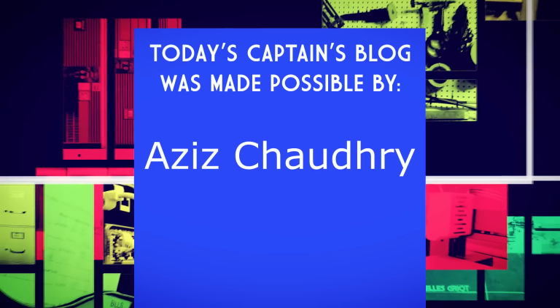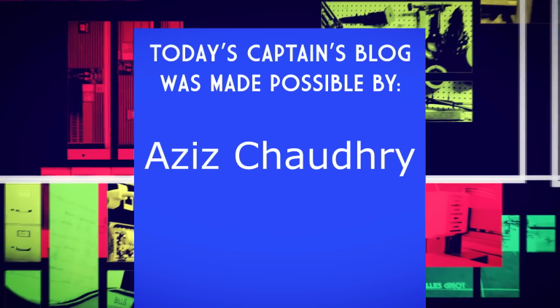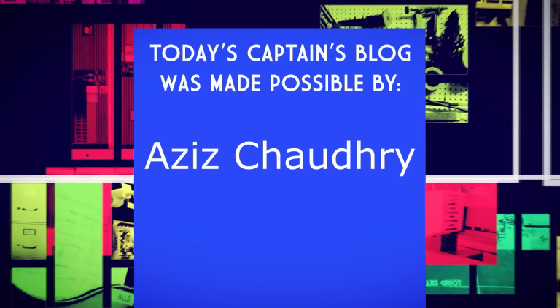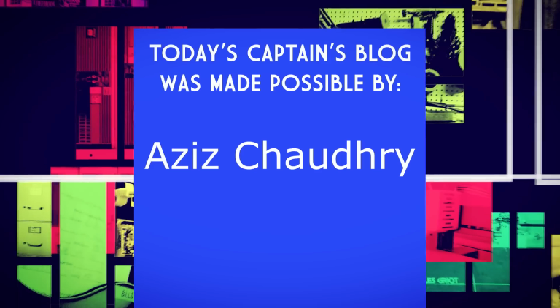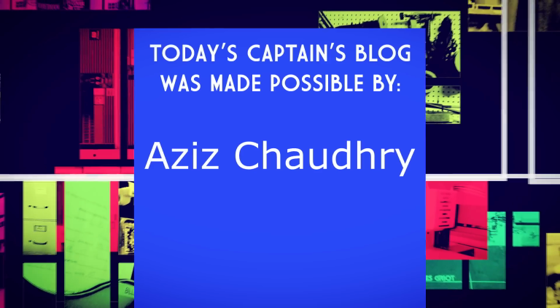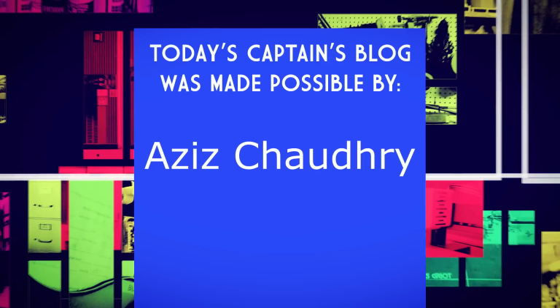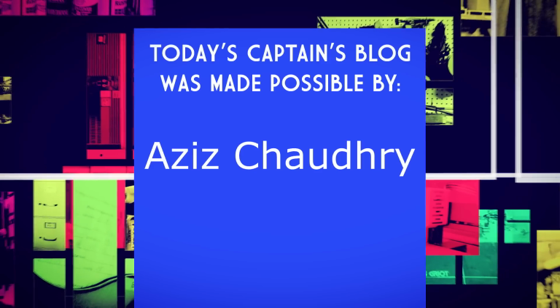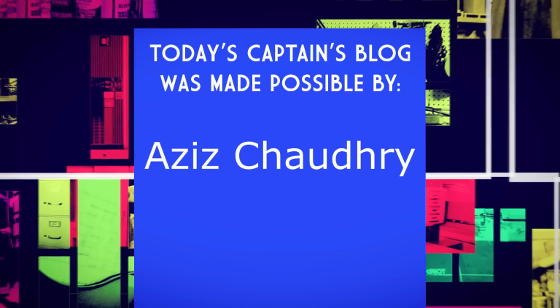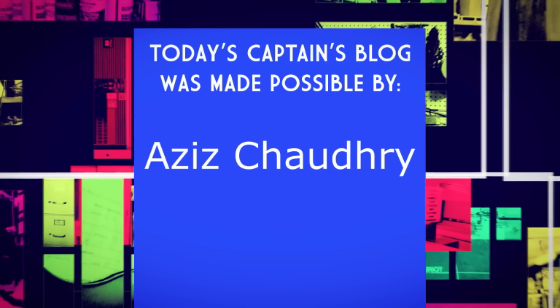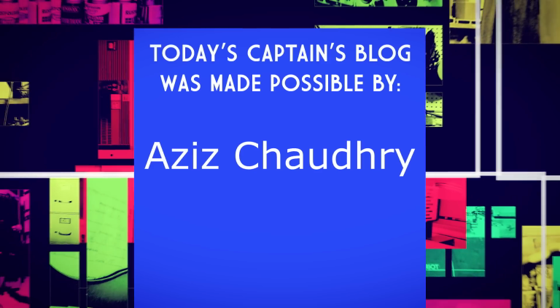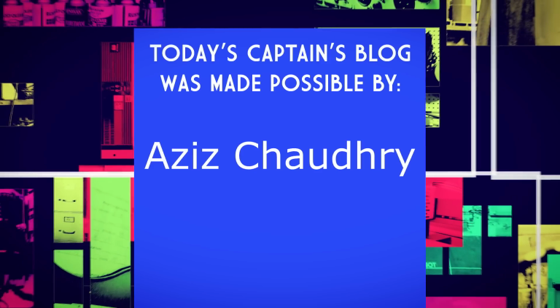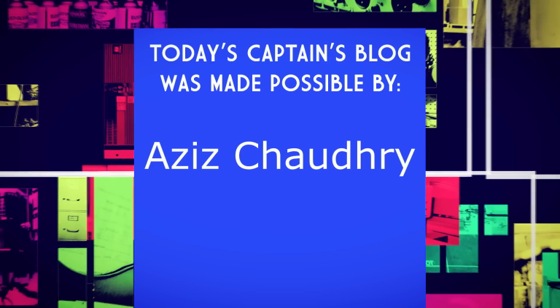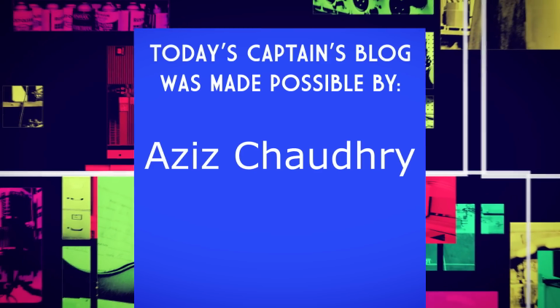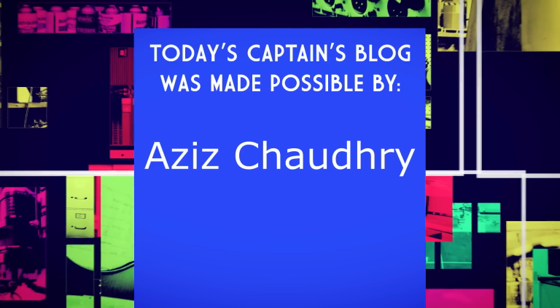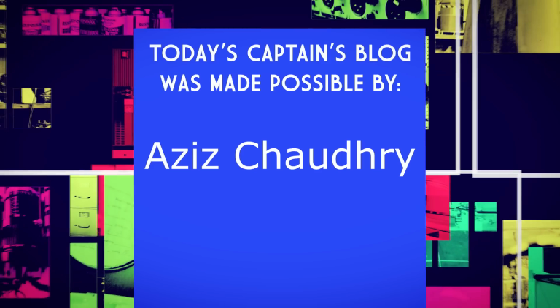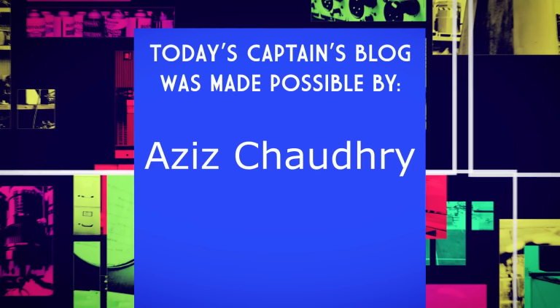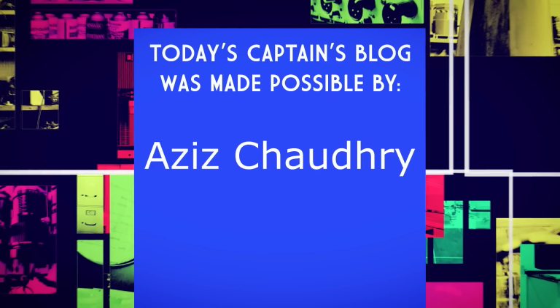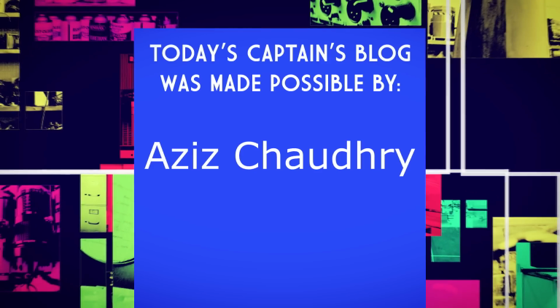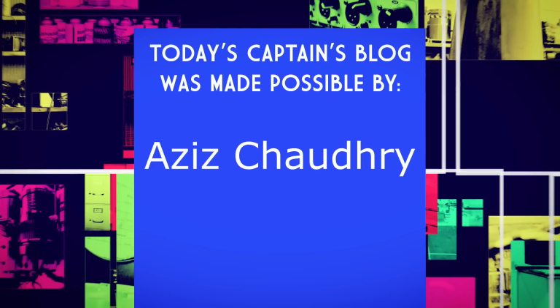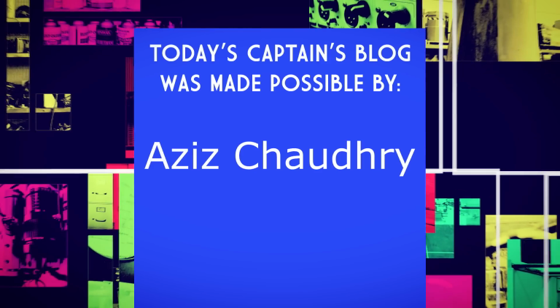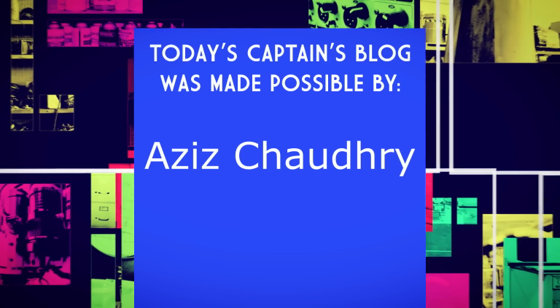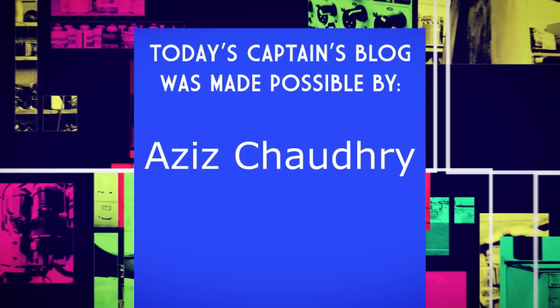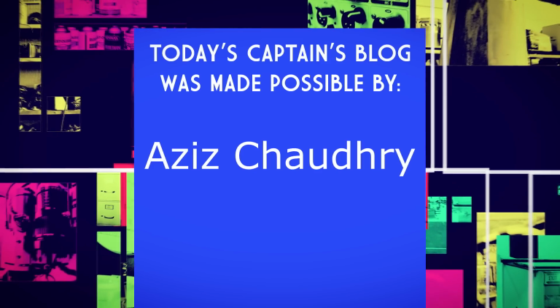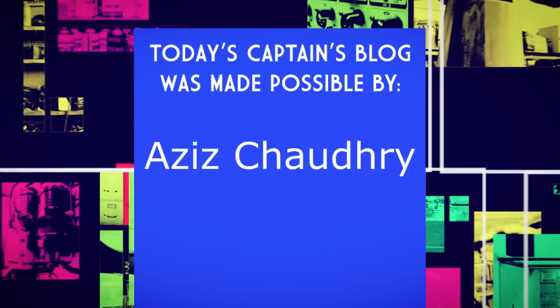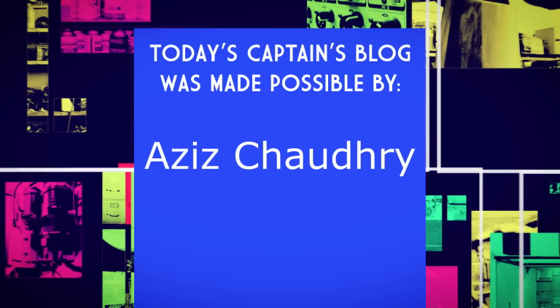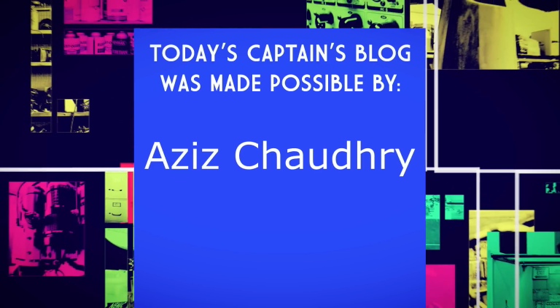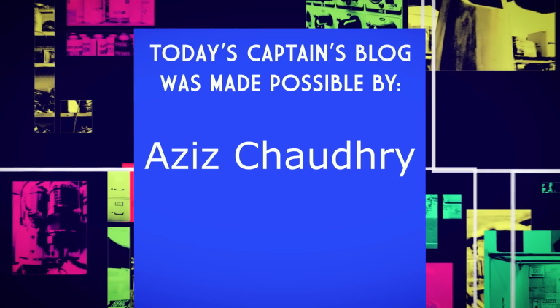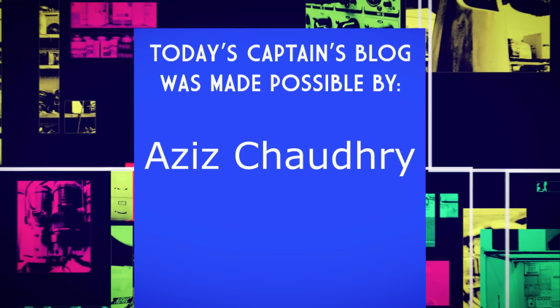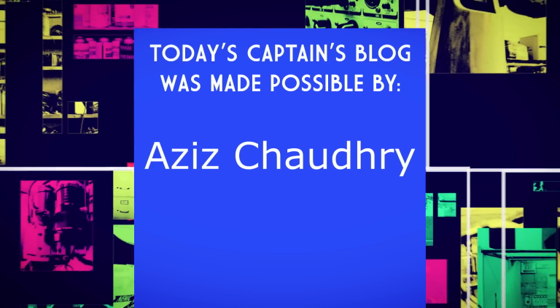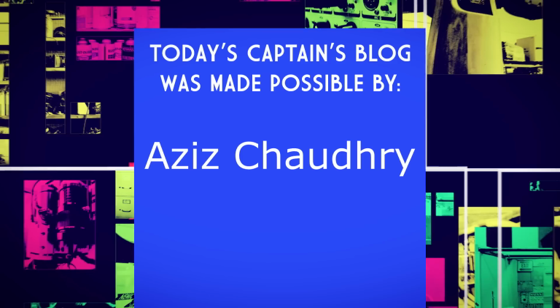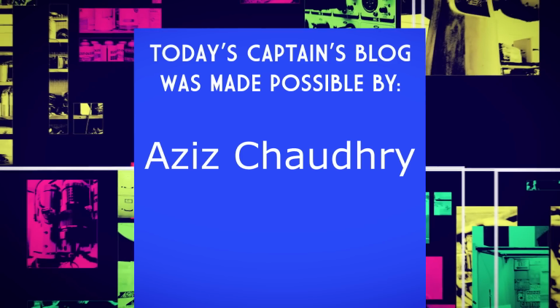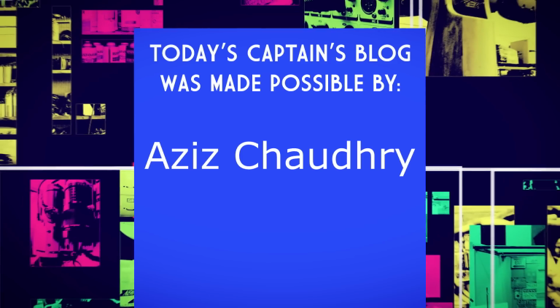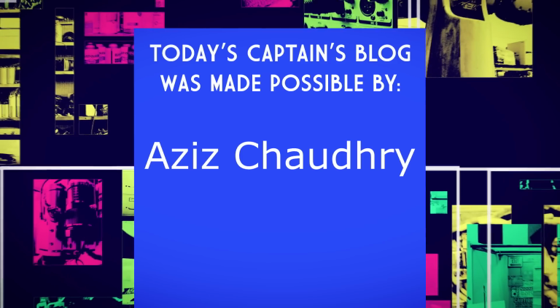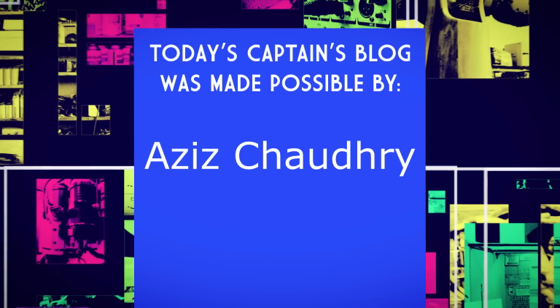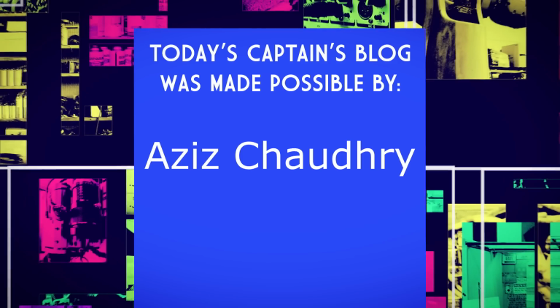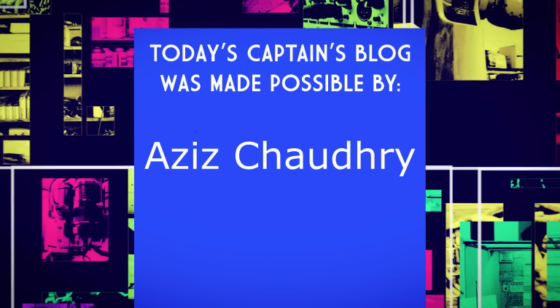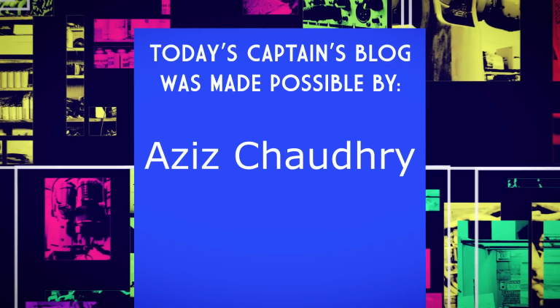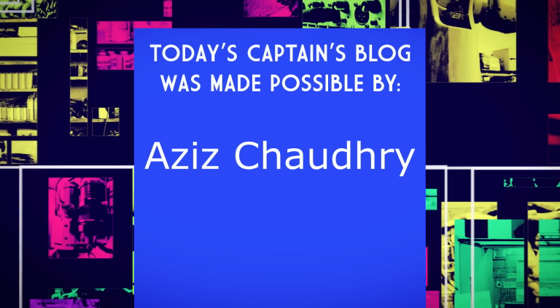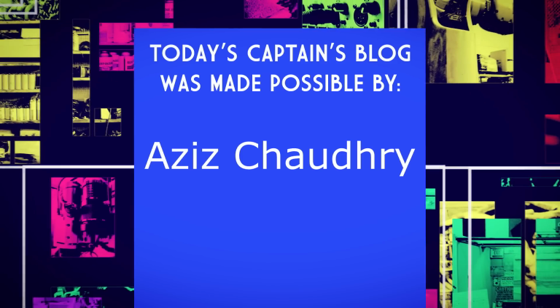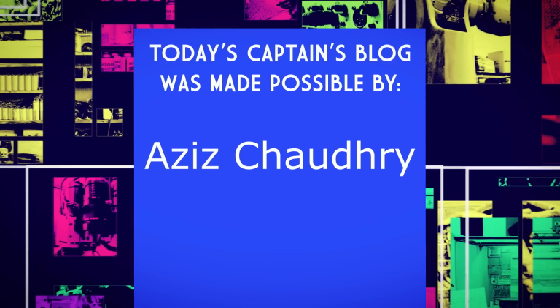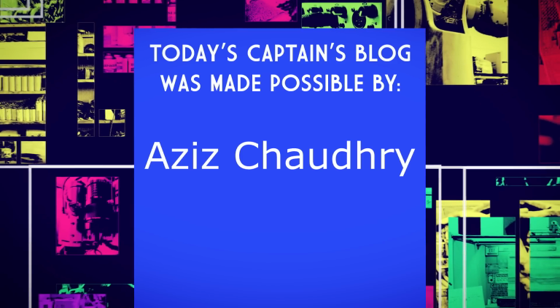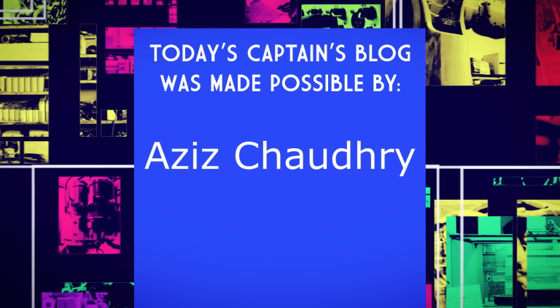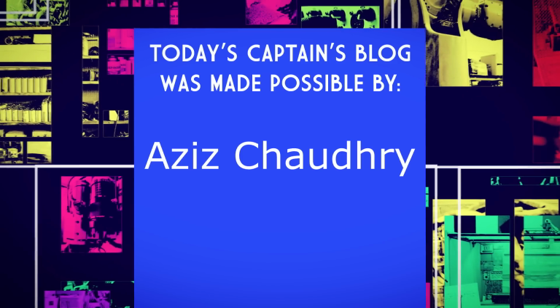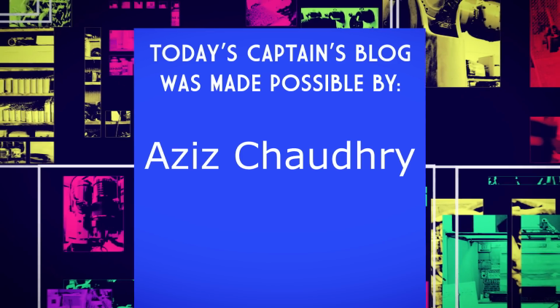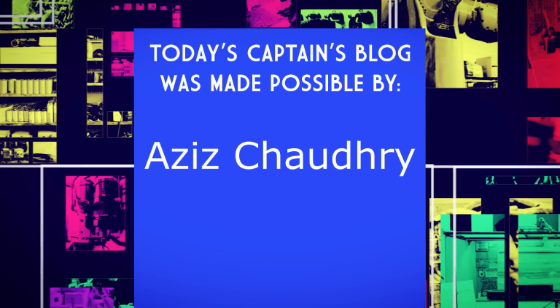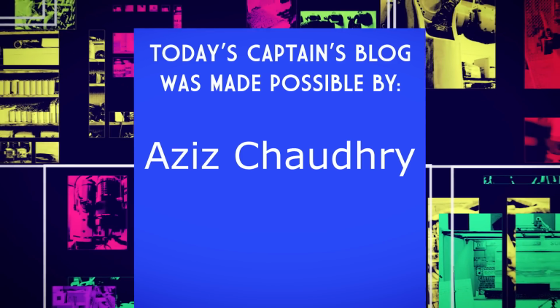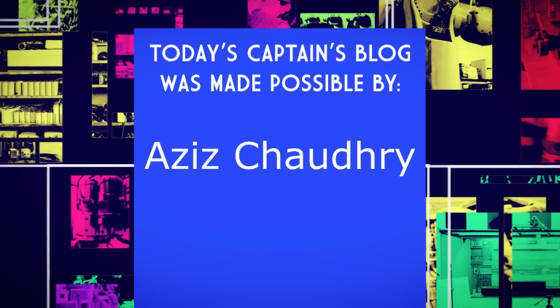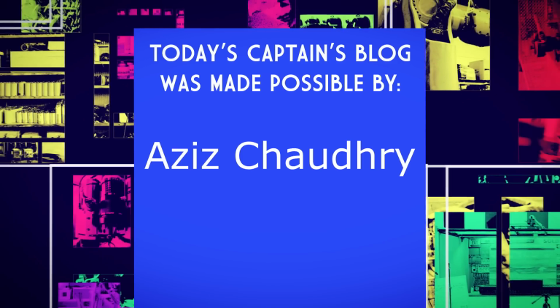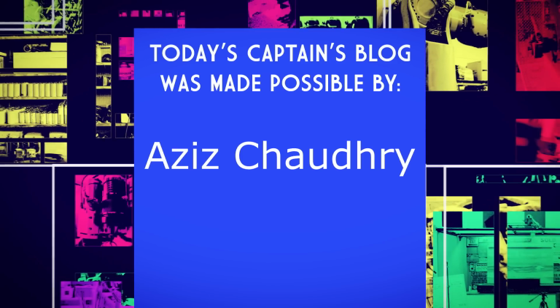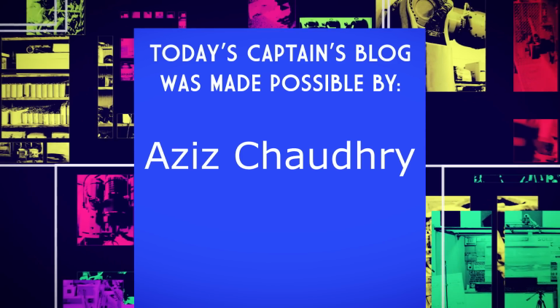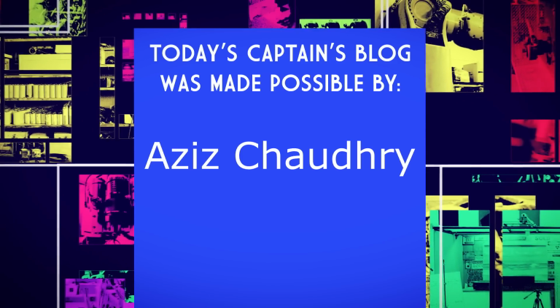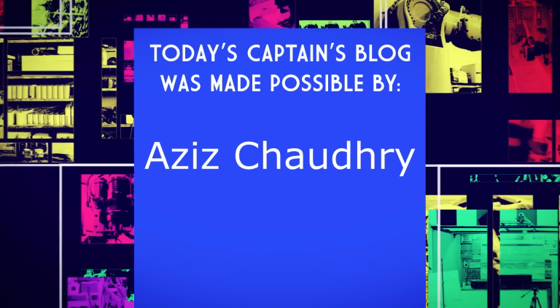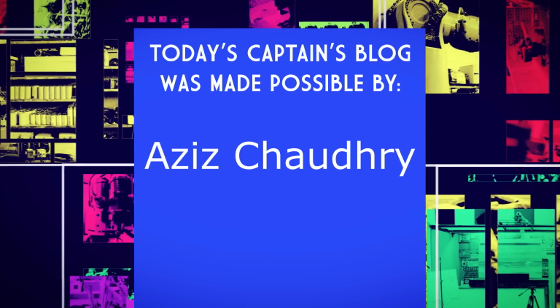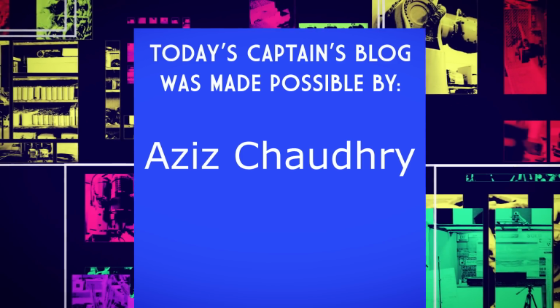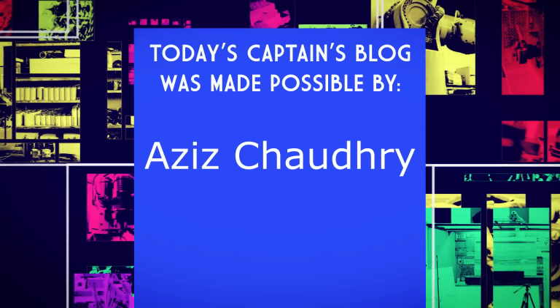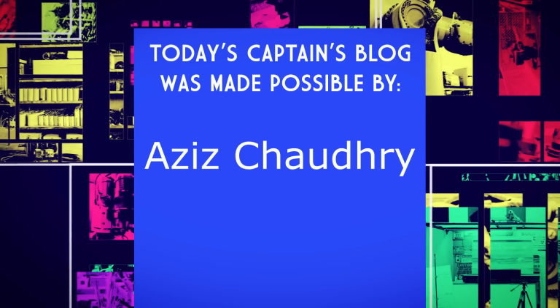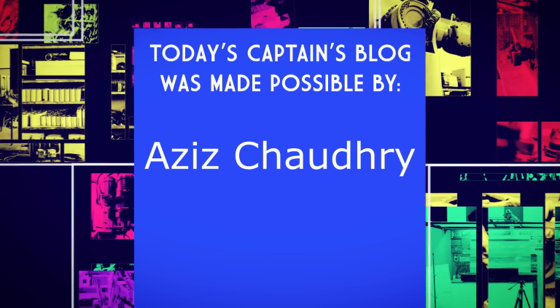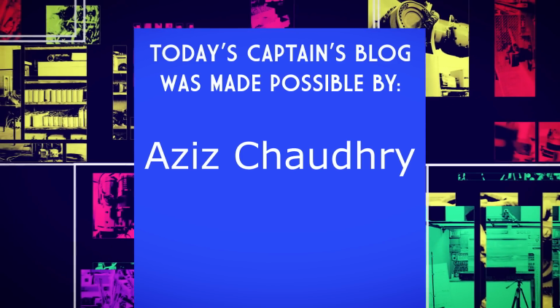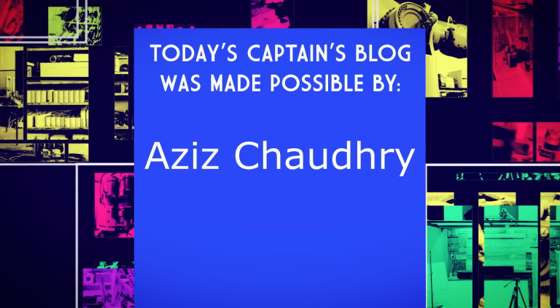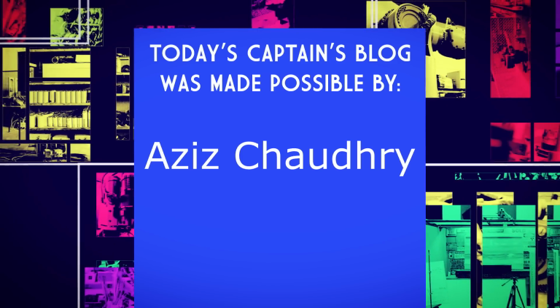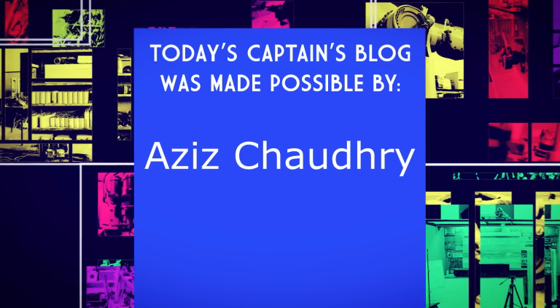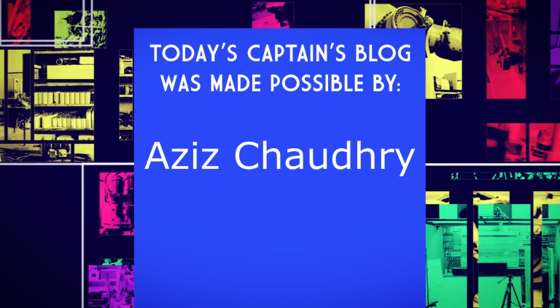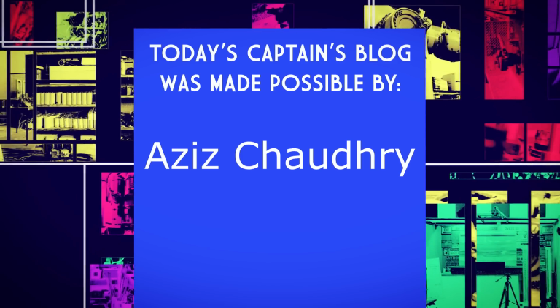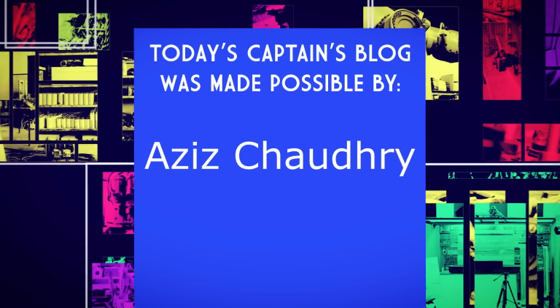Today's Captain's Blog is made possible by a wonderful grant from Aziz Chaudhry. Thank you, sir.